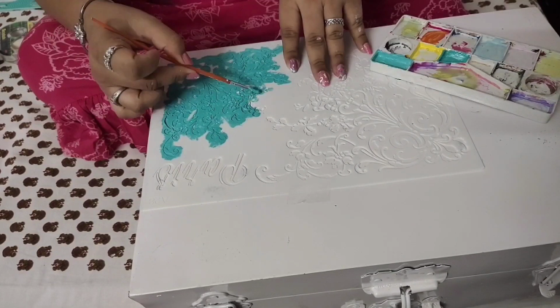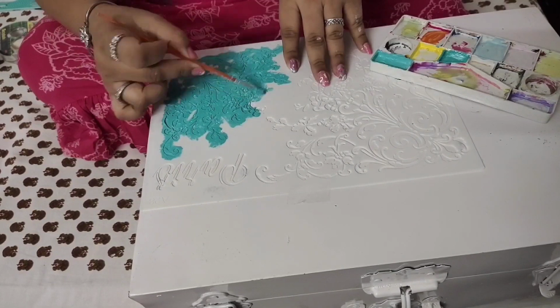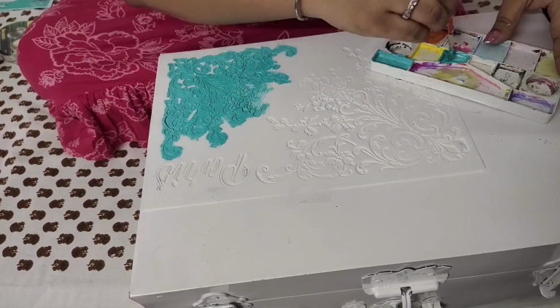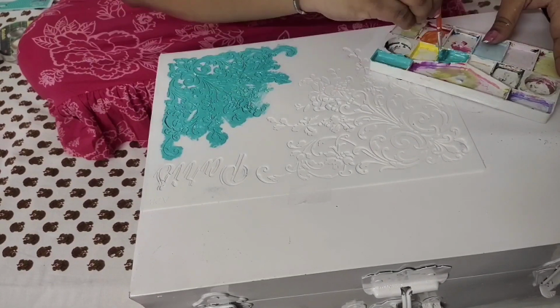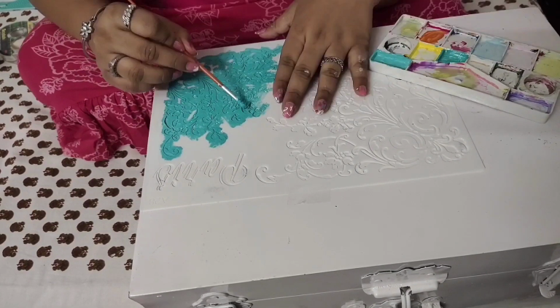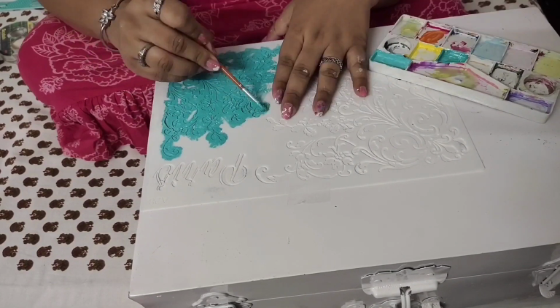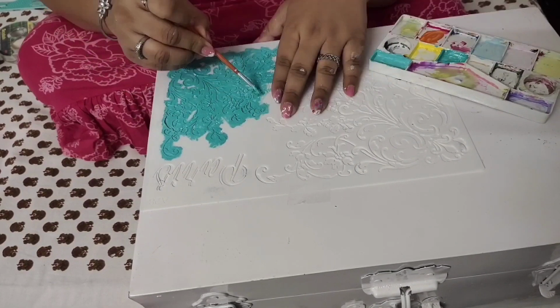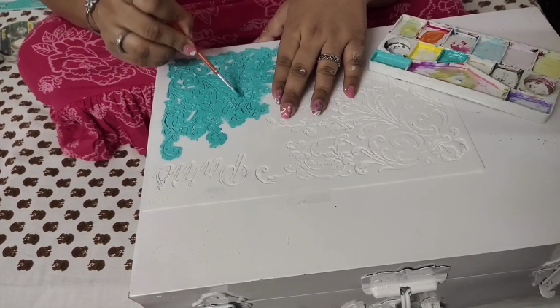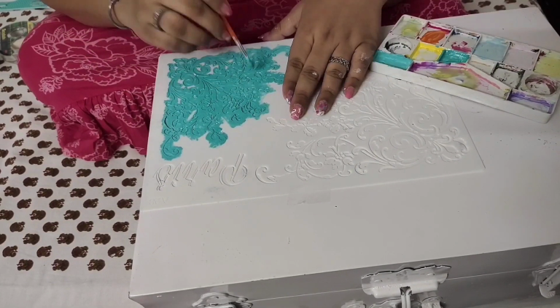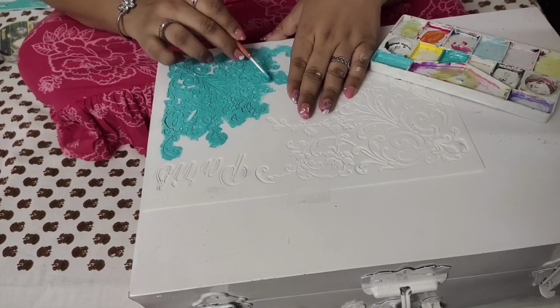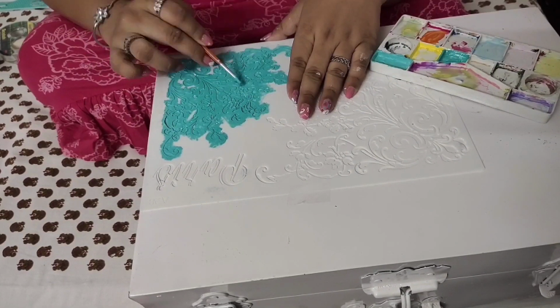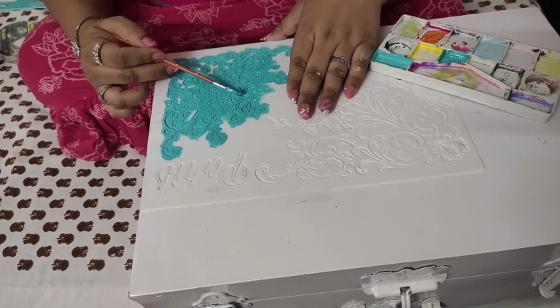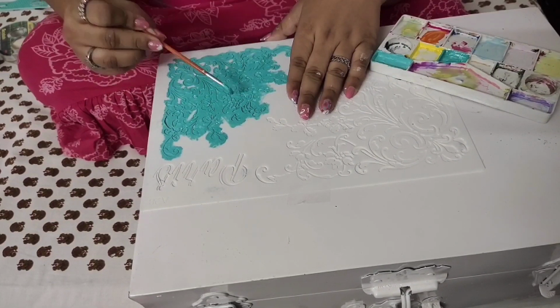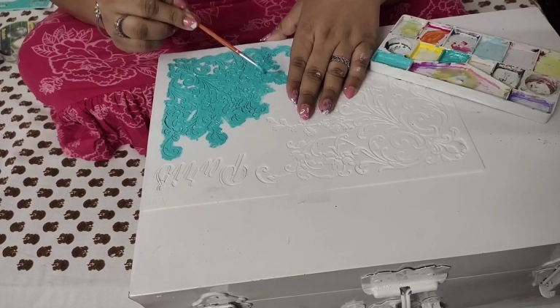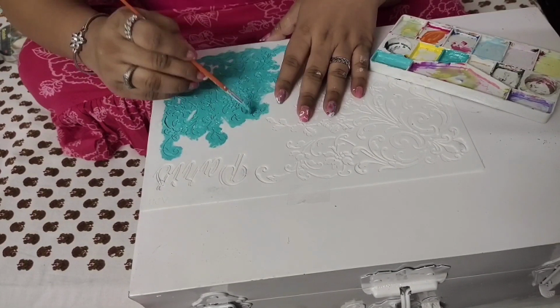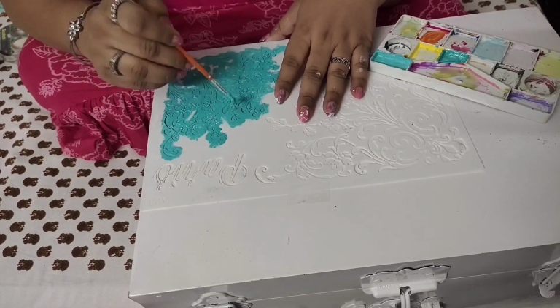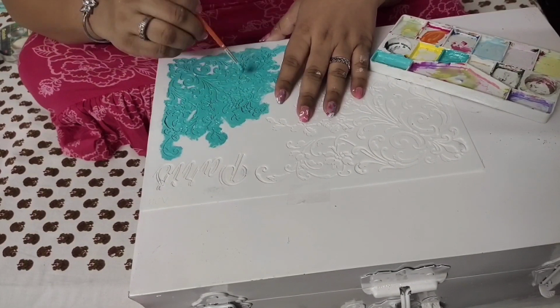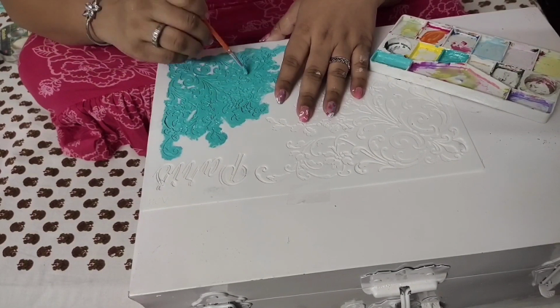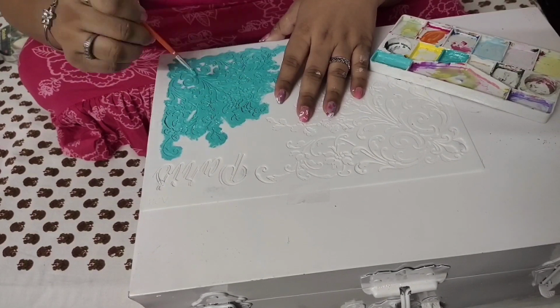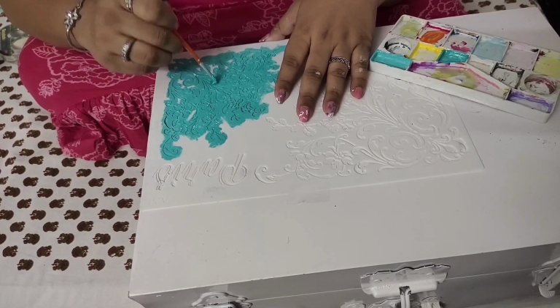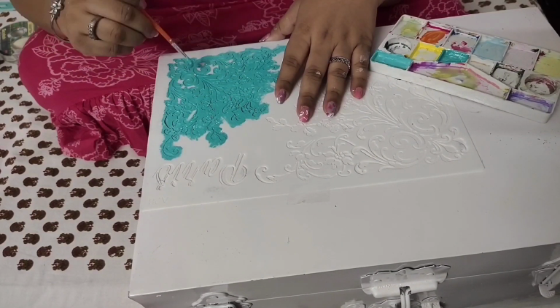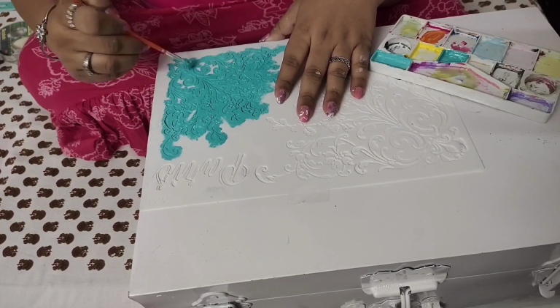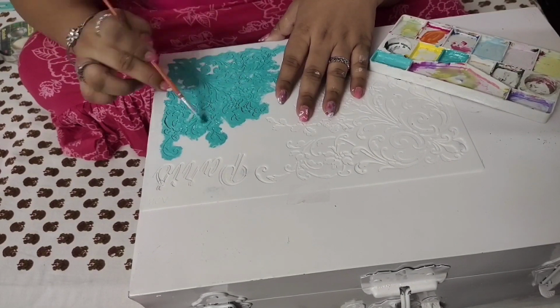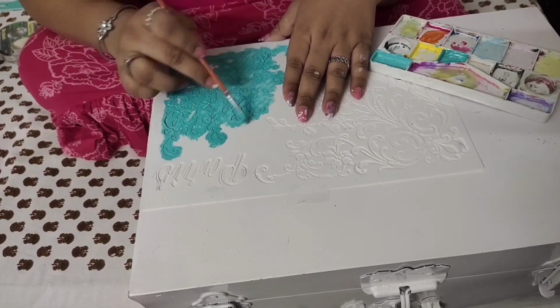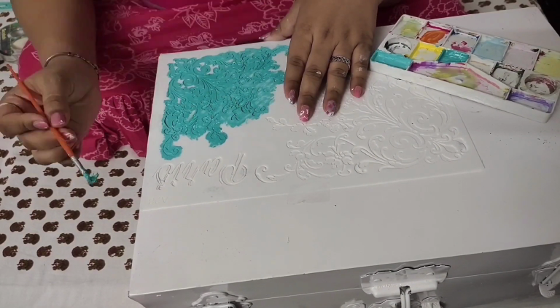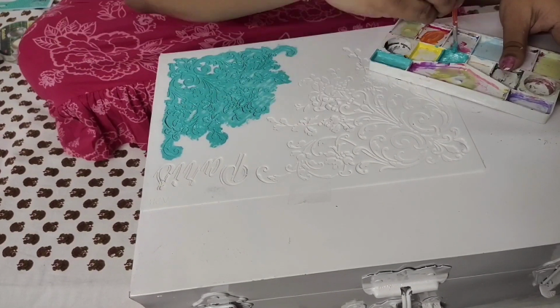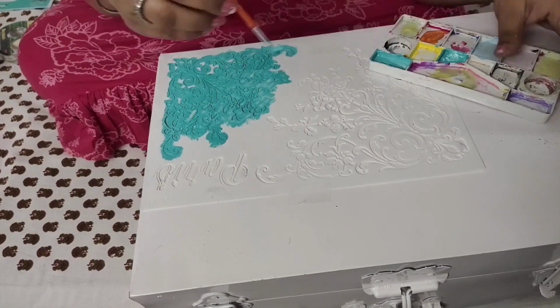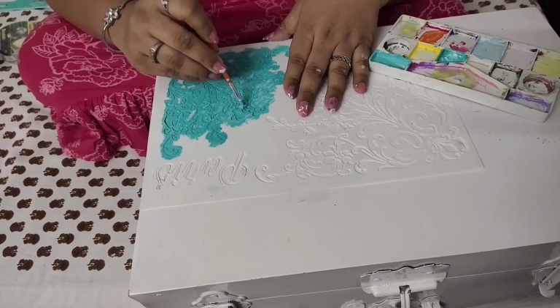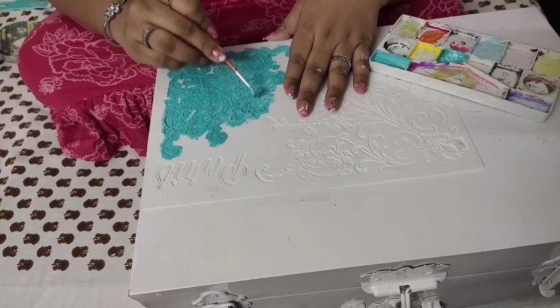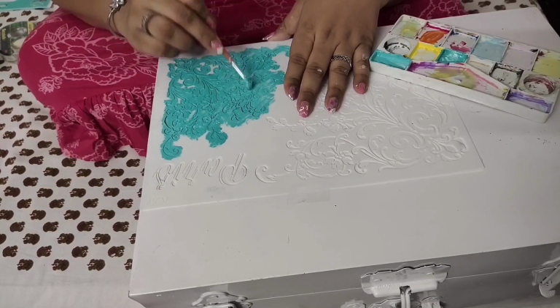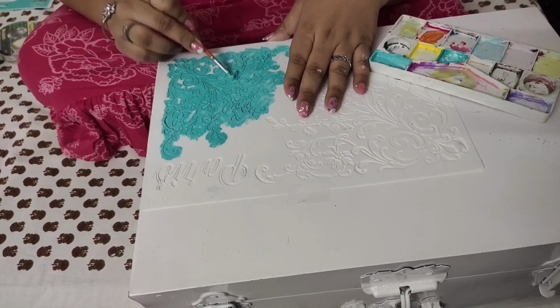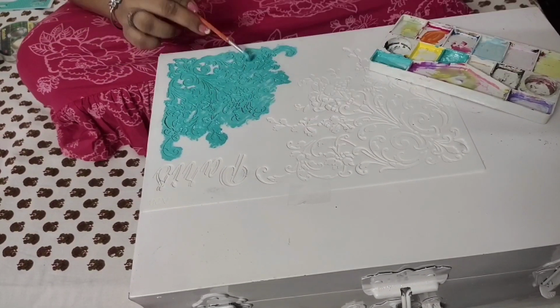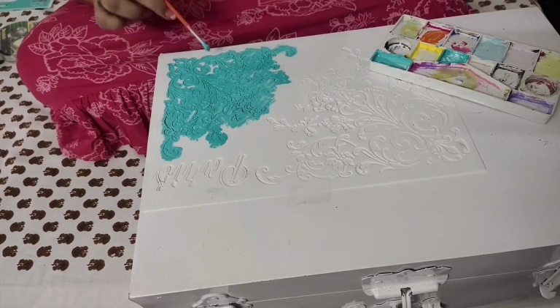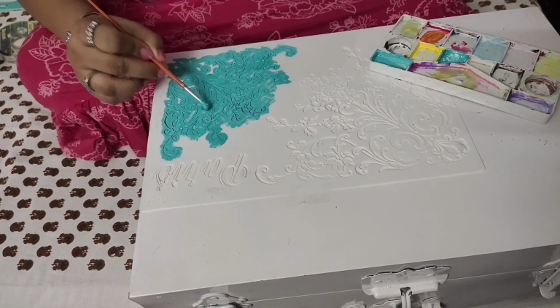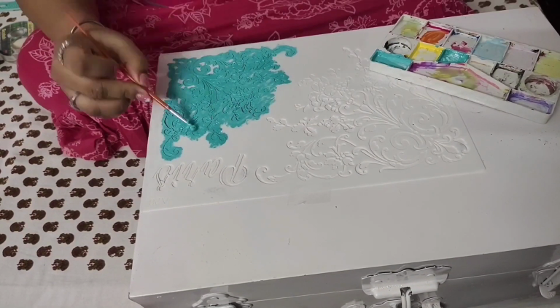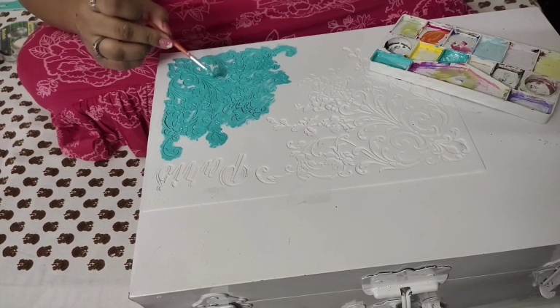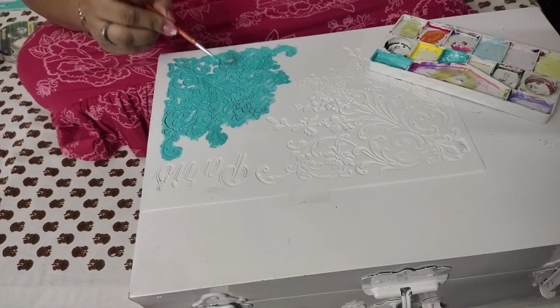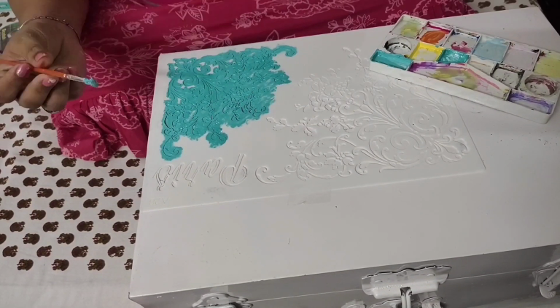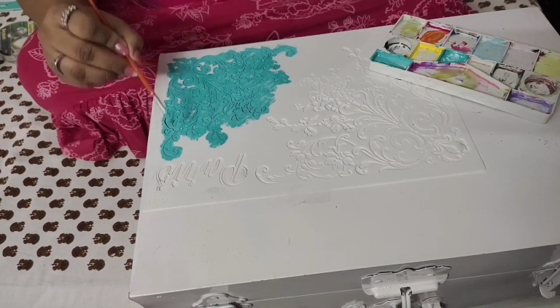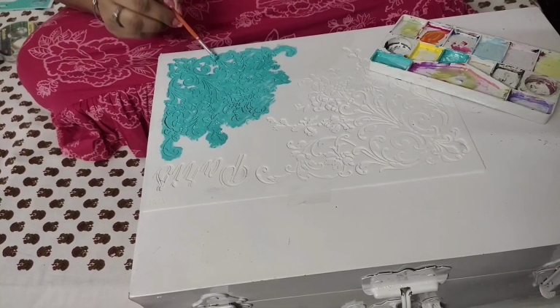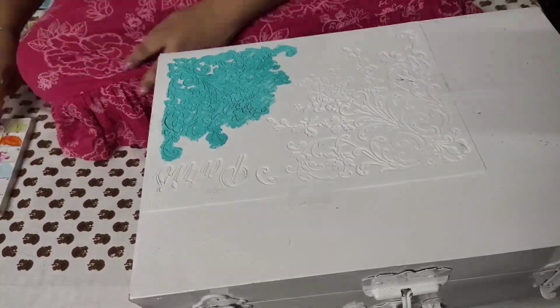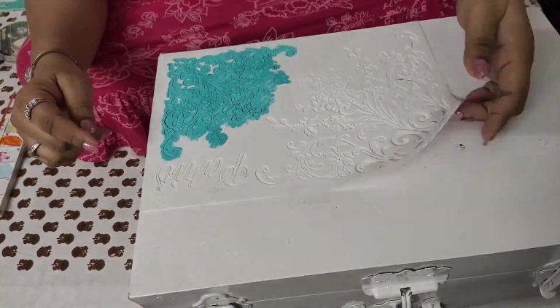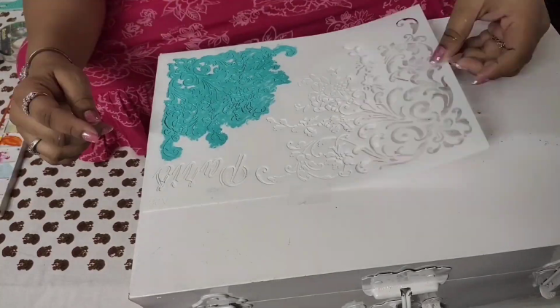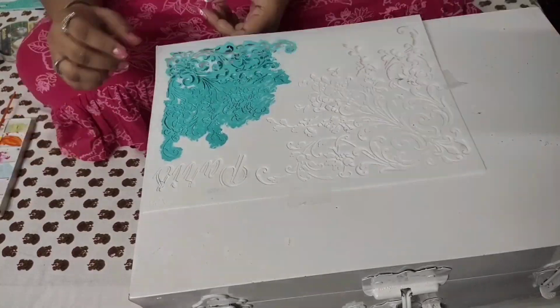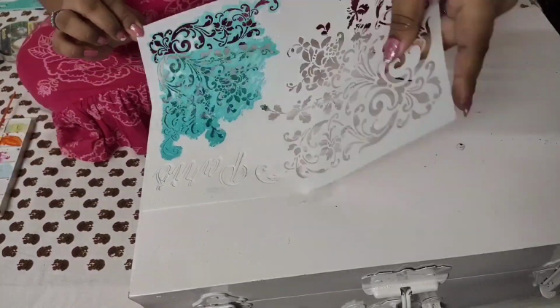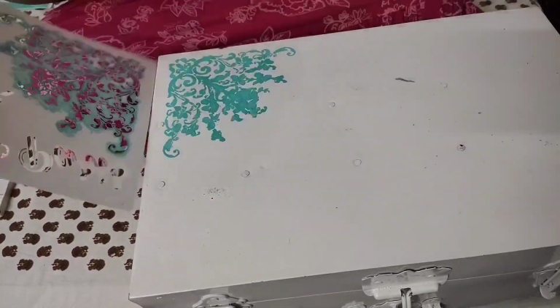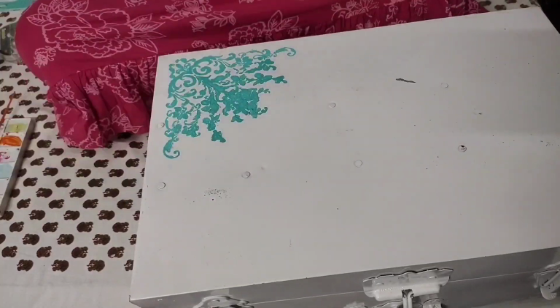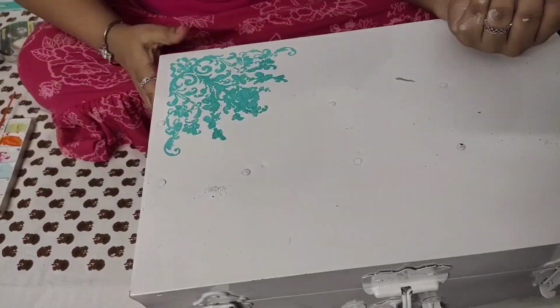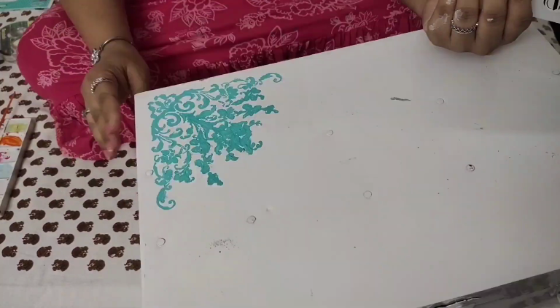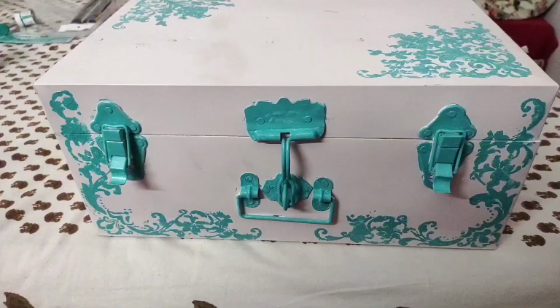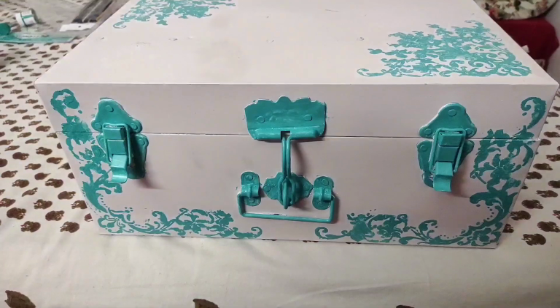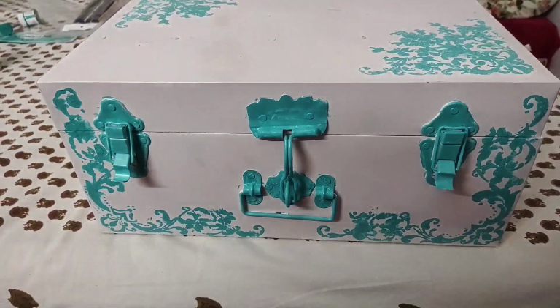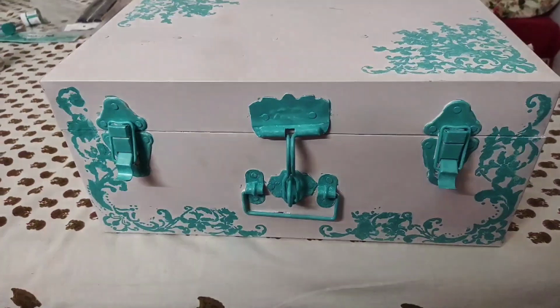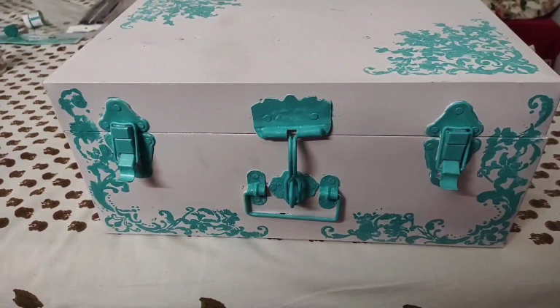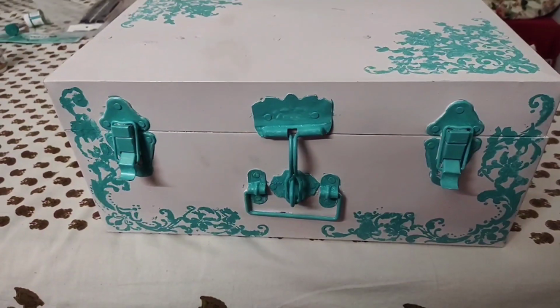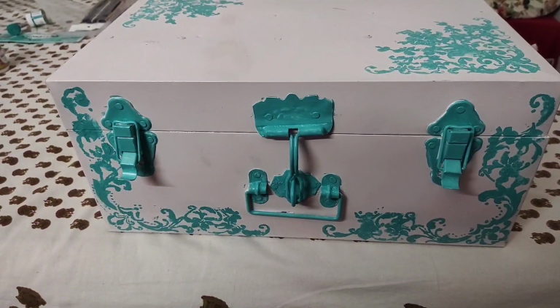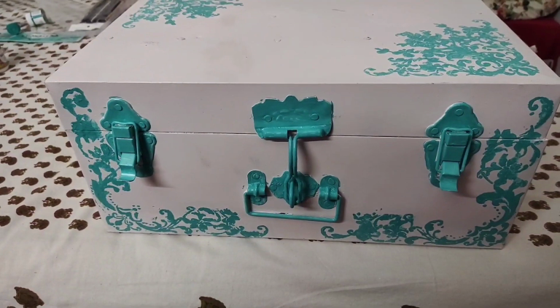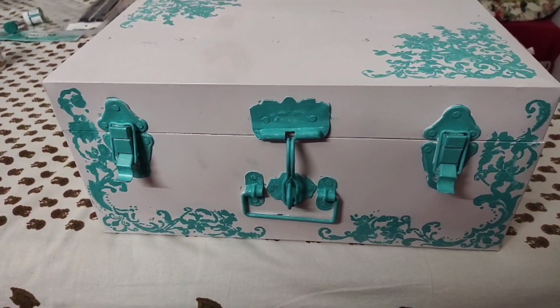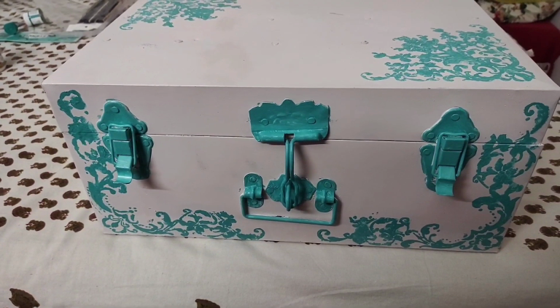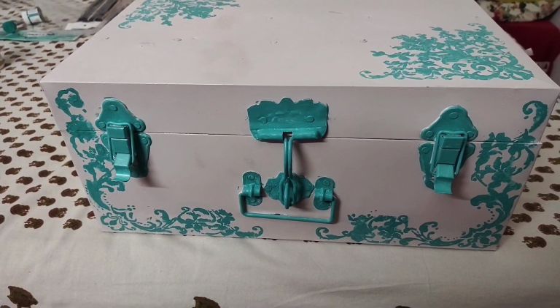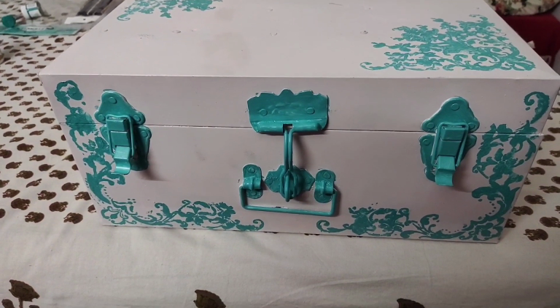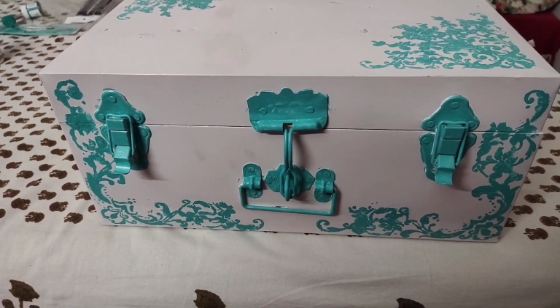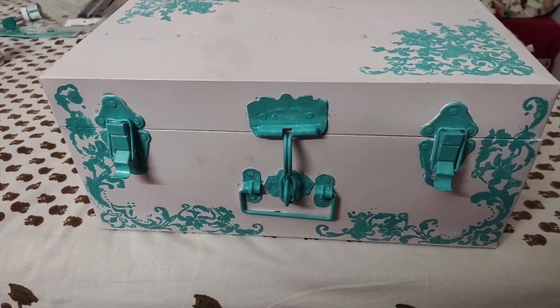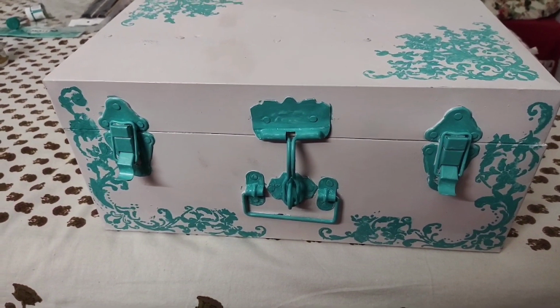You need to be a little patient if you are using a detailed design in your stencil because it takes time, but it comes out really beautiful. And here is the final look of the trunk — I really like how this one turned out.